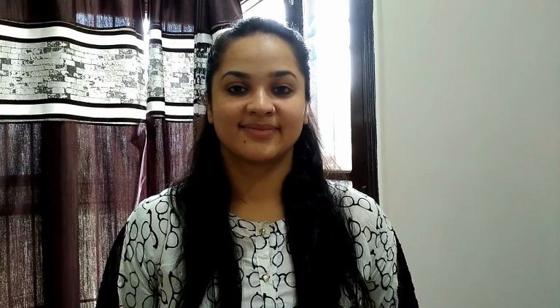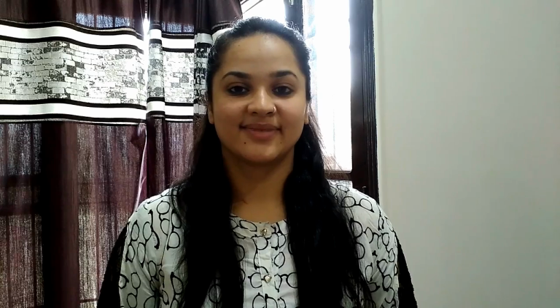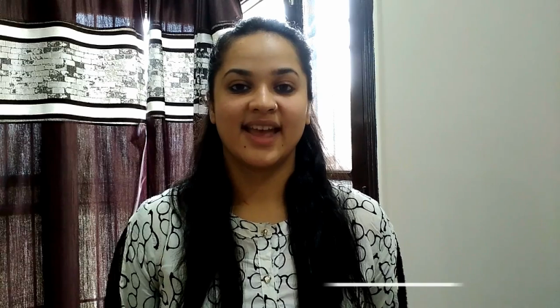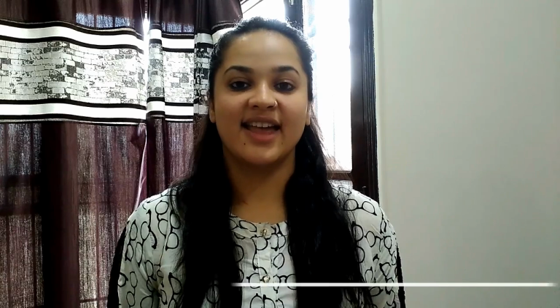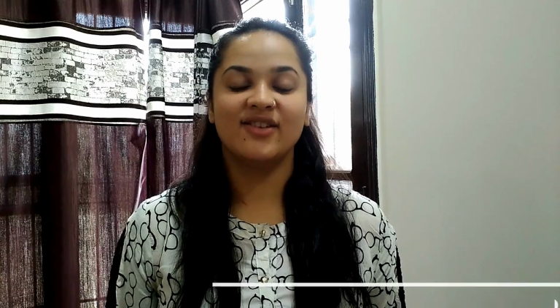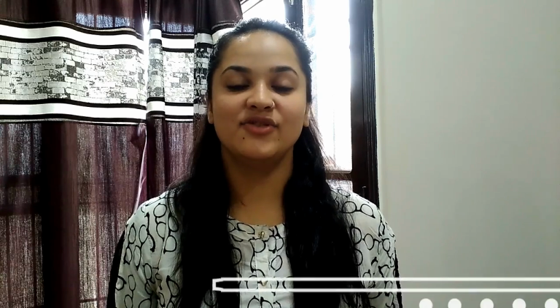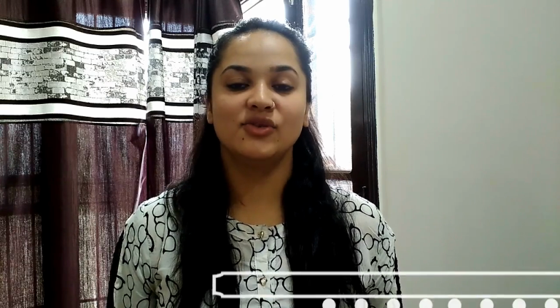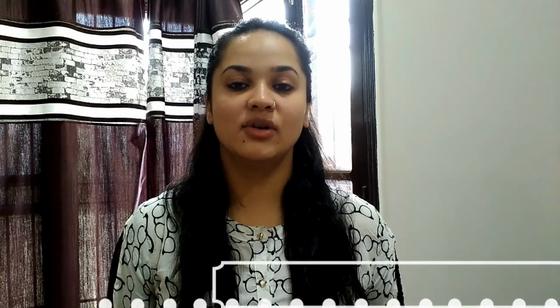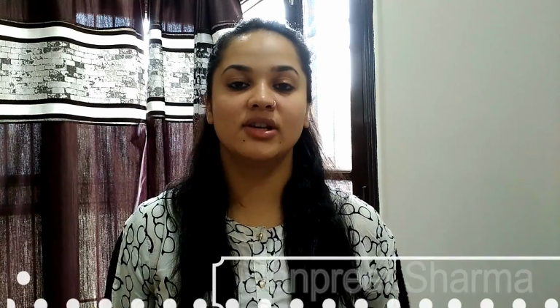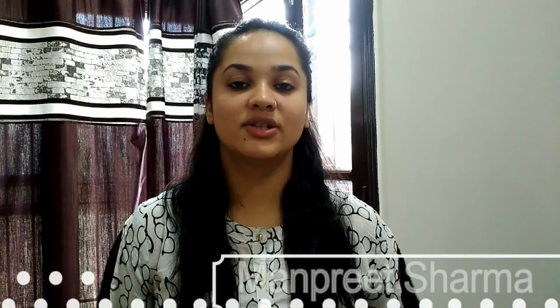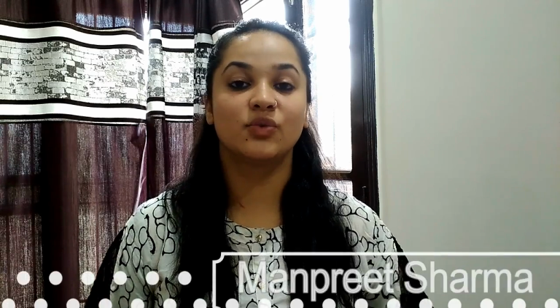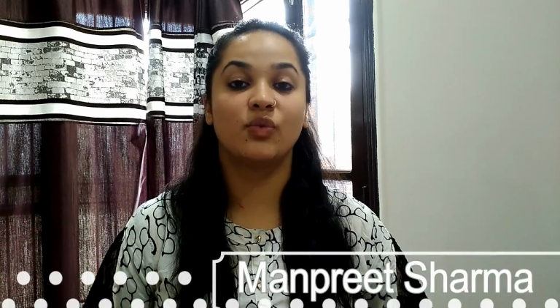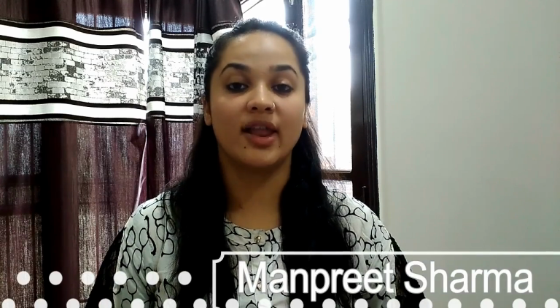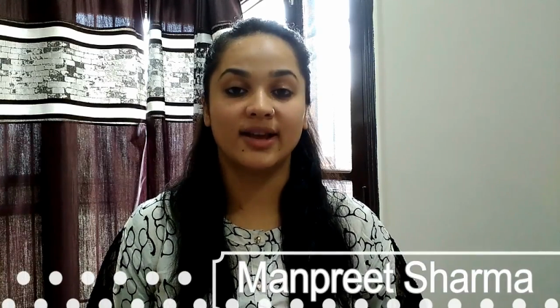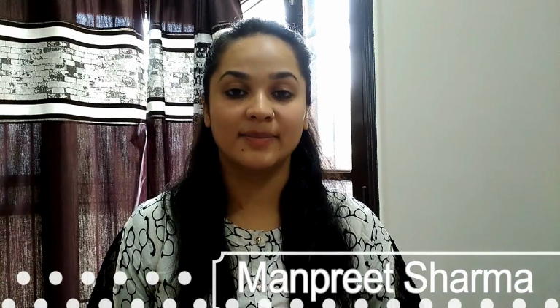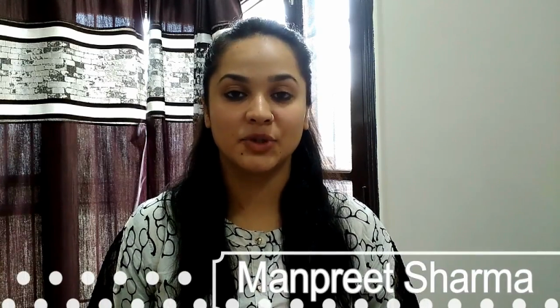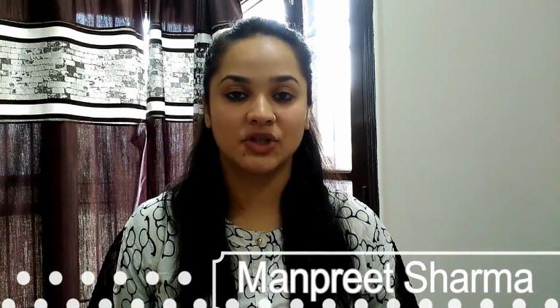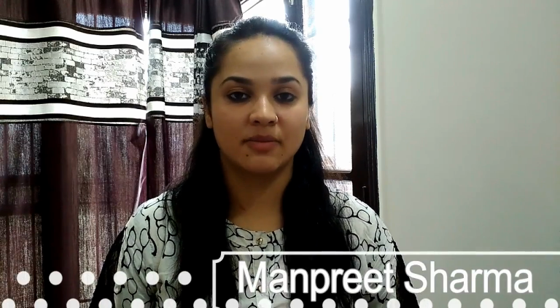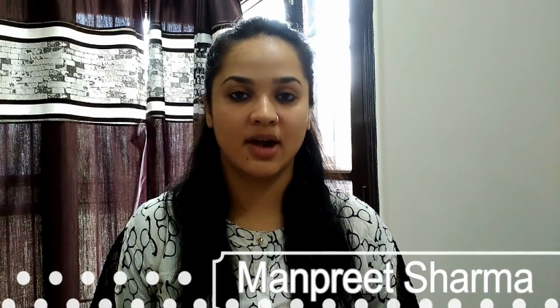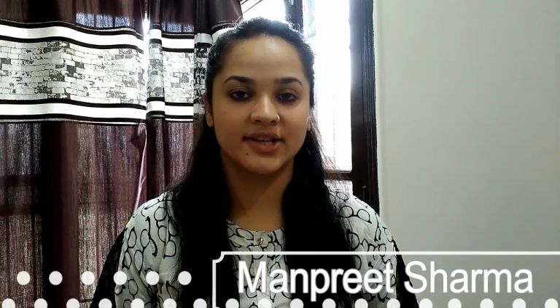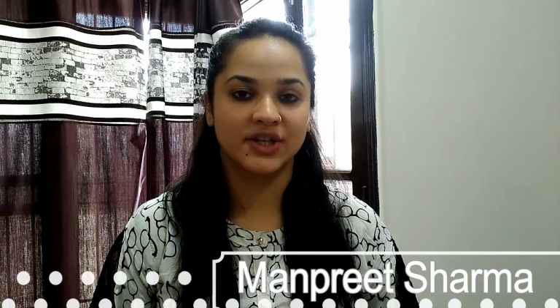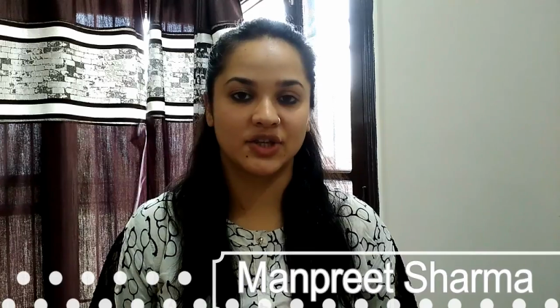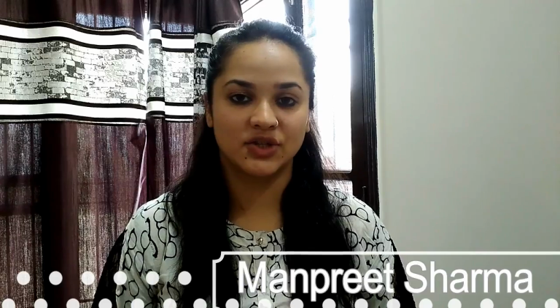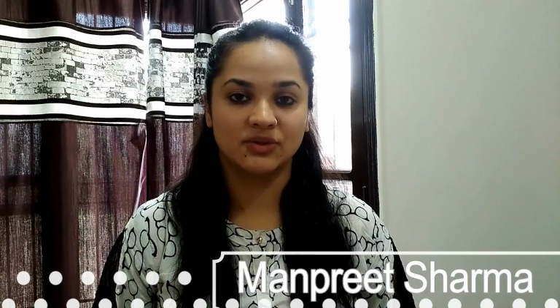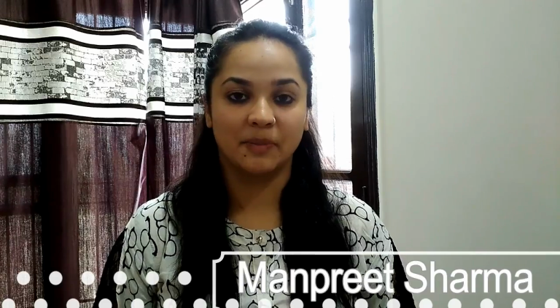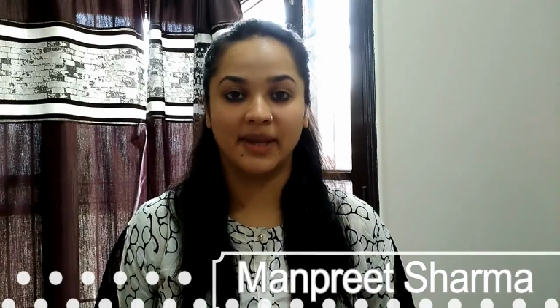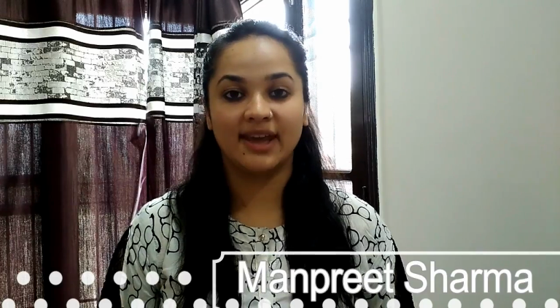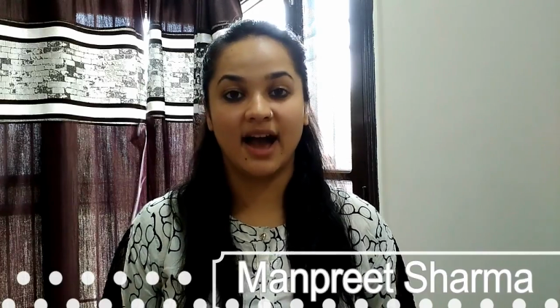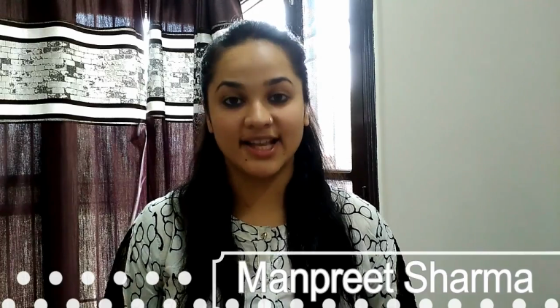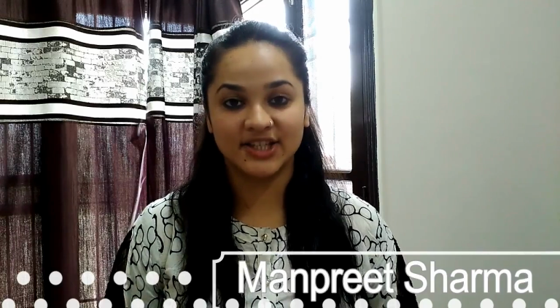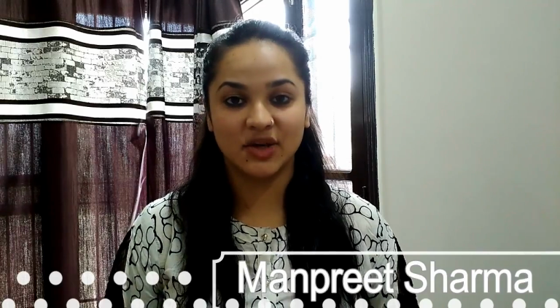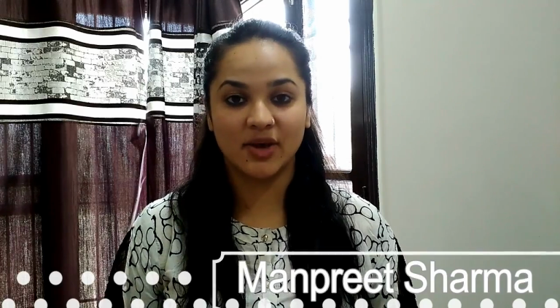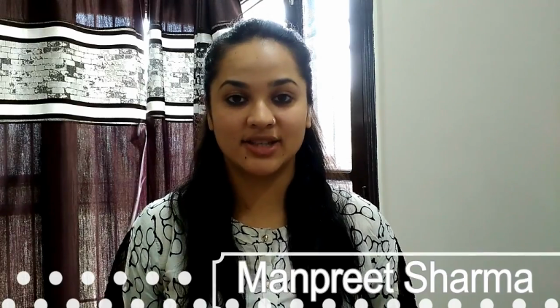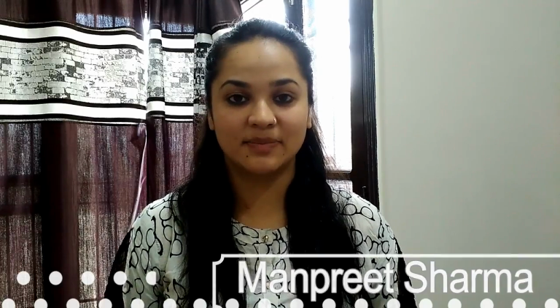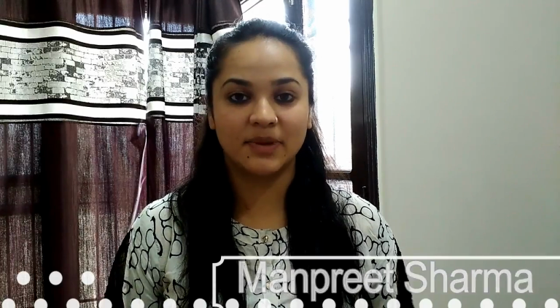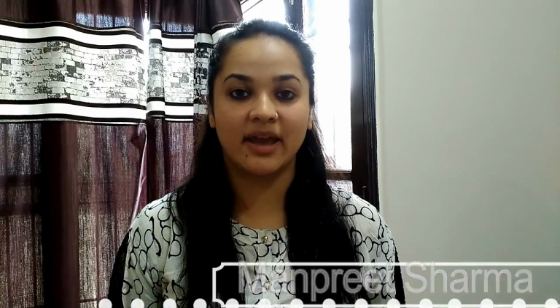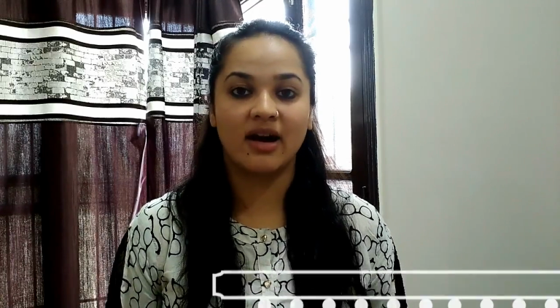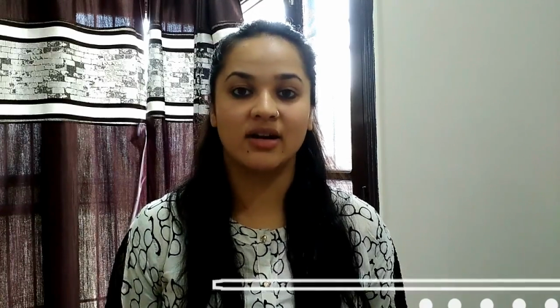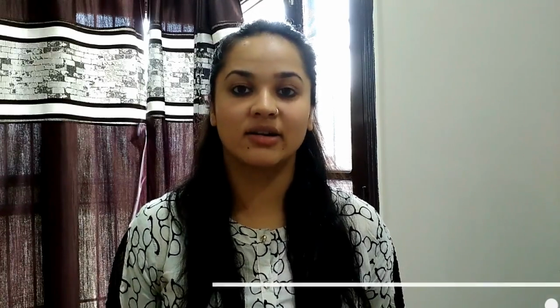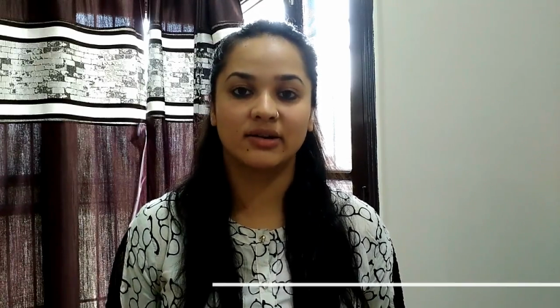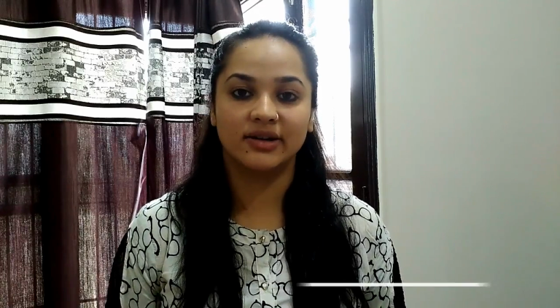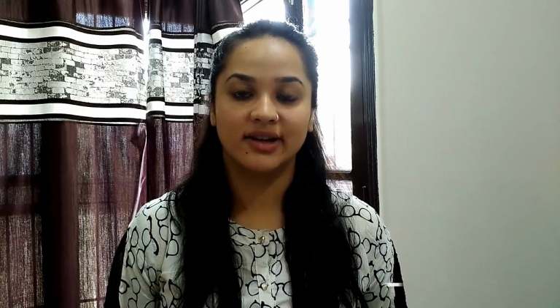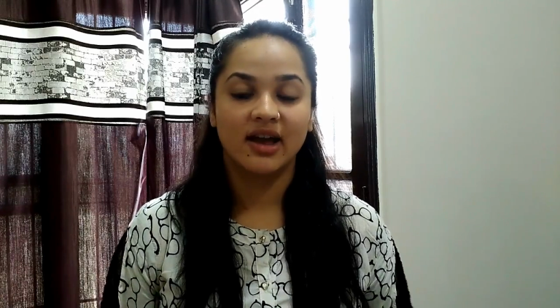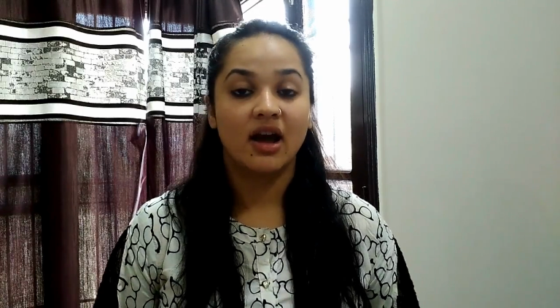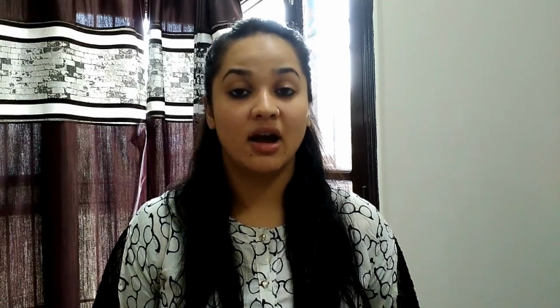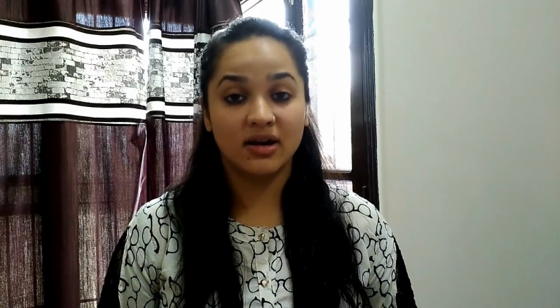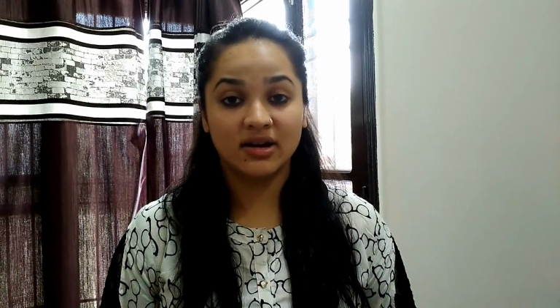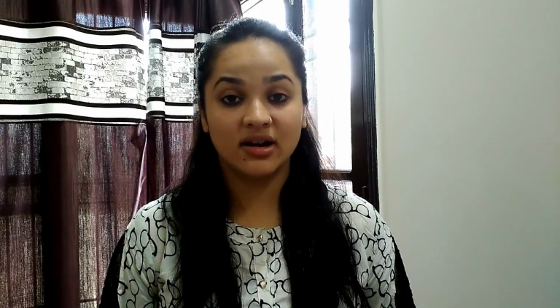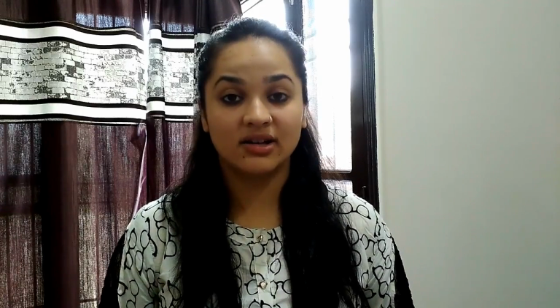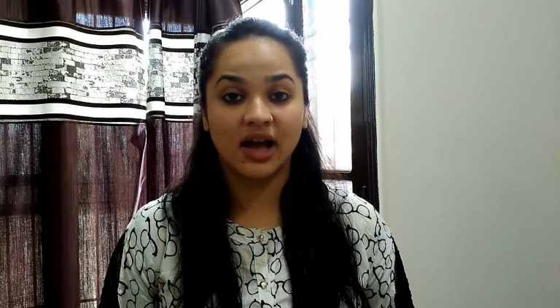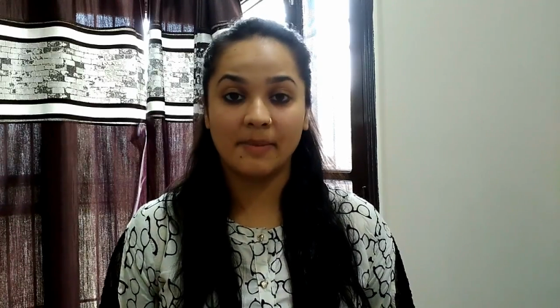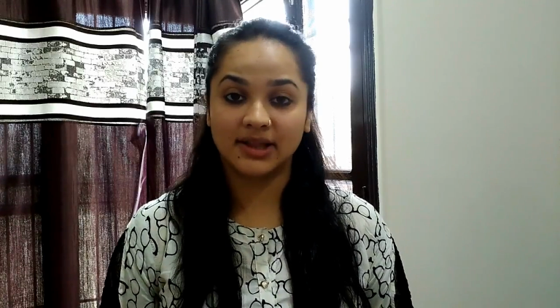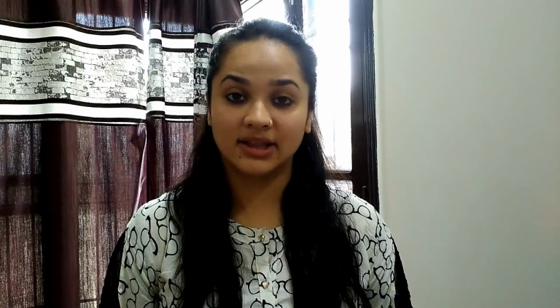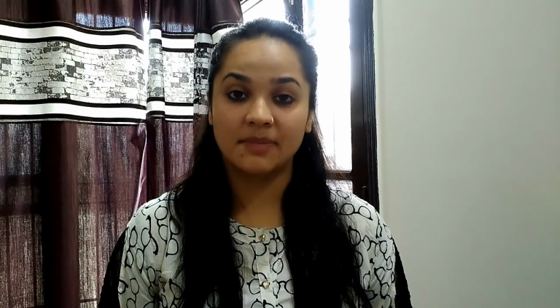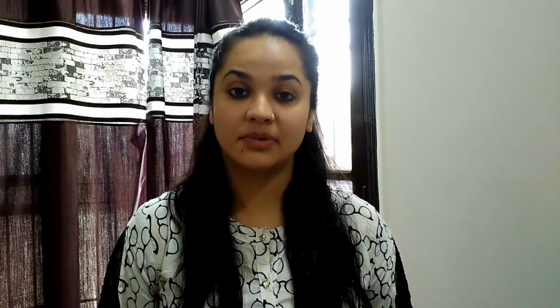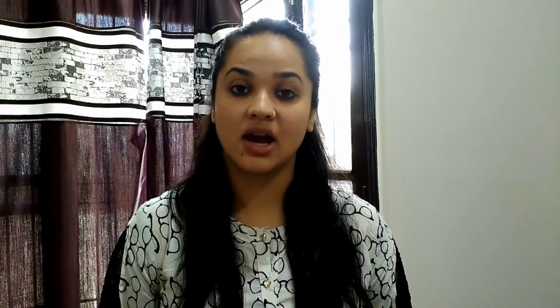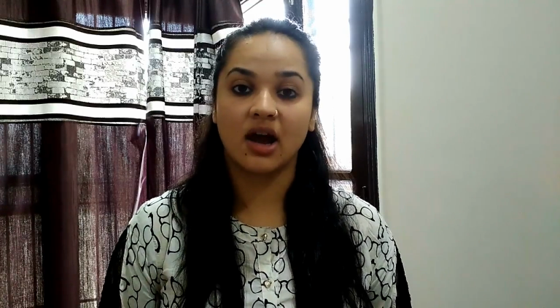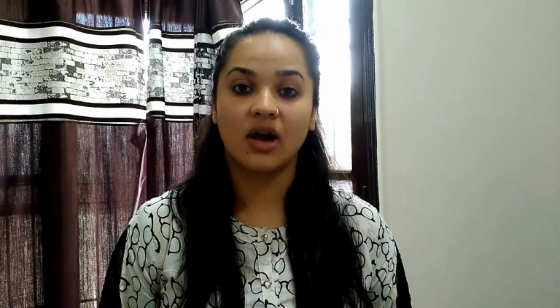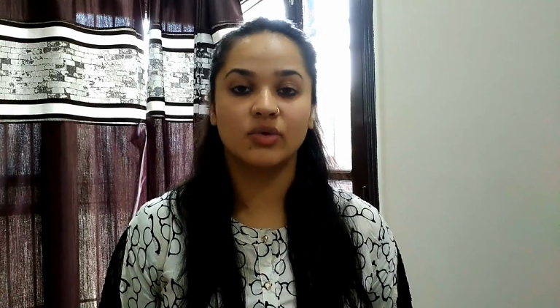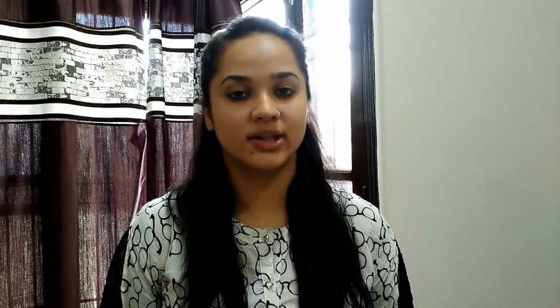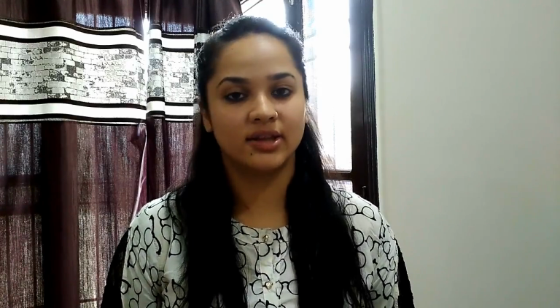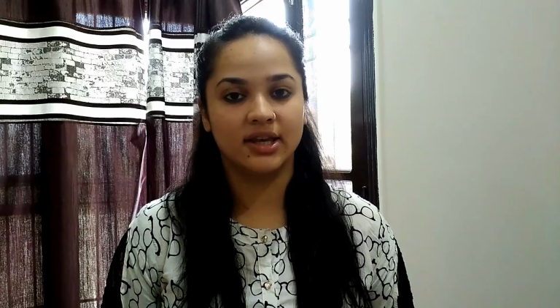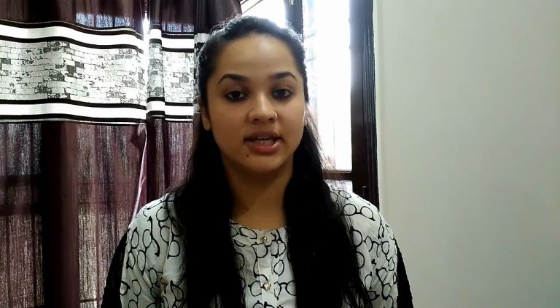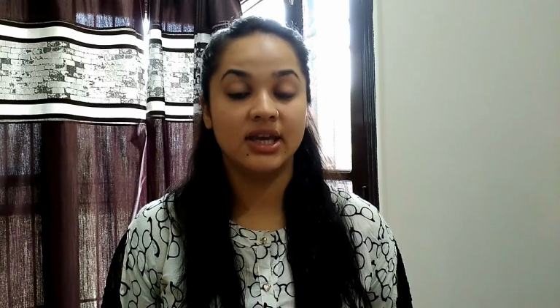Hello Viewers! Welcome to Sharma's Kitchen. My today's recipe is Hung Curd. Hung Curd means Dahi.